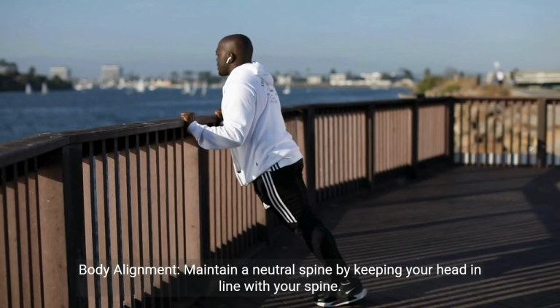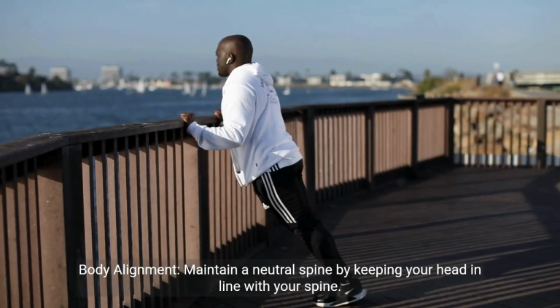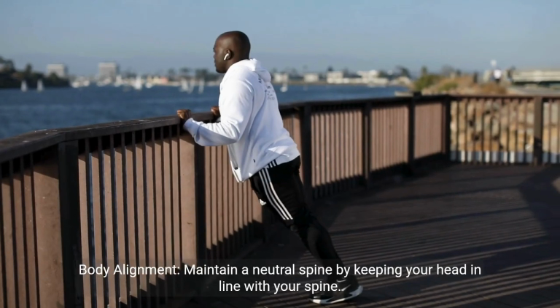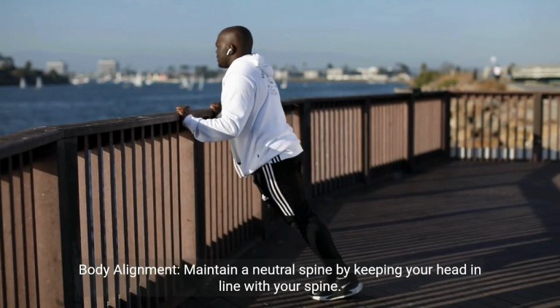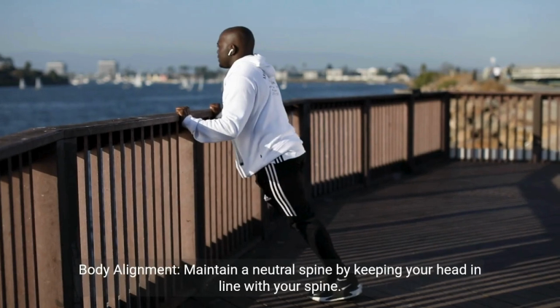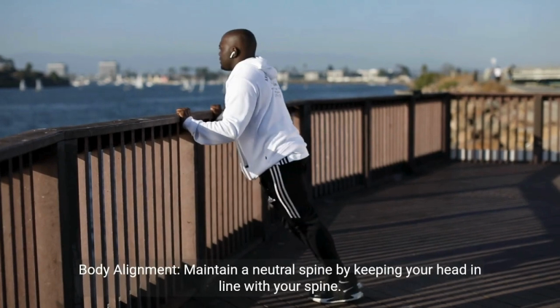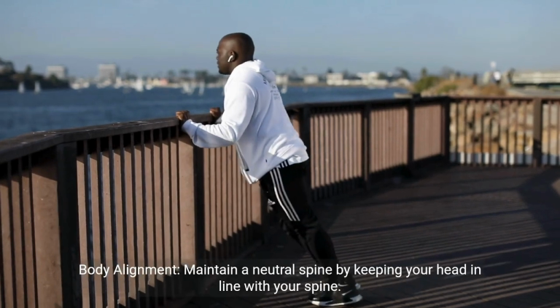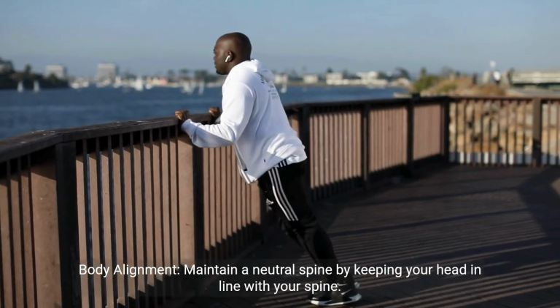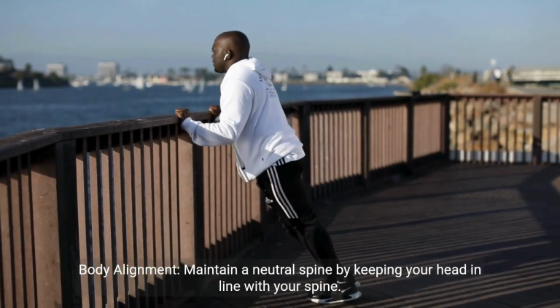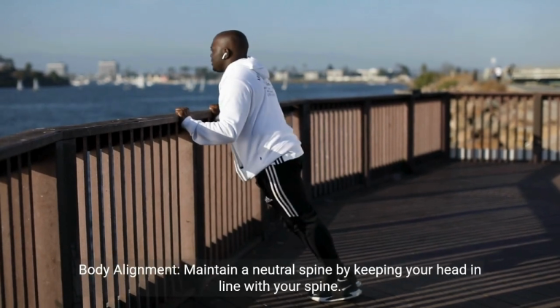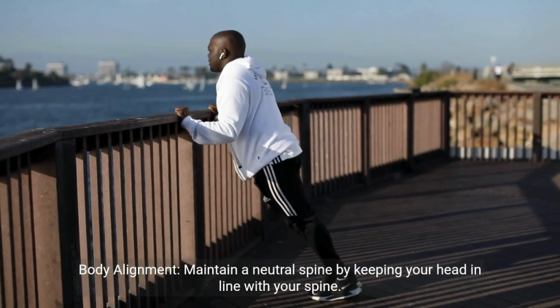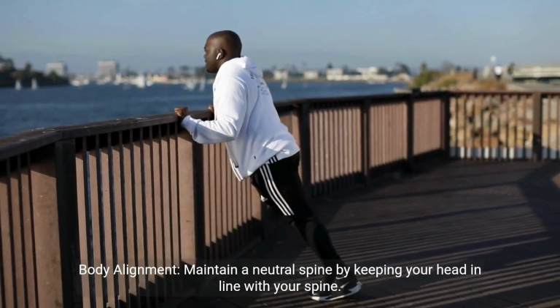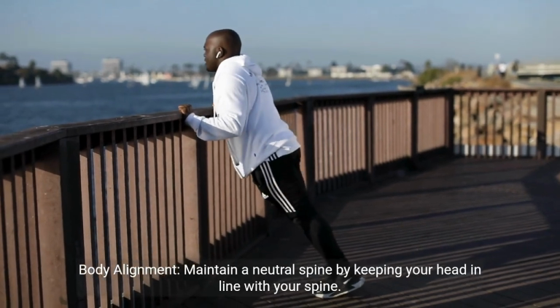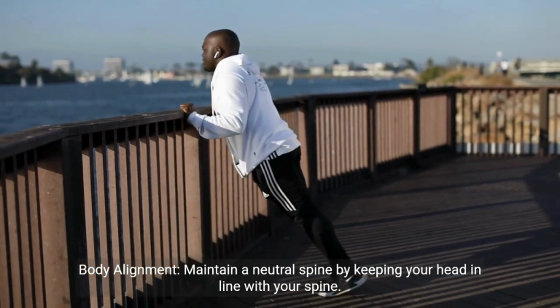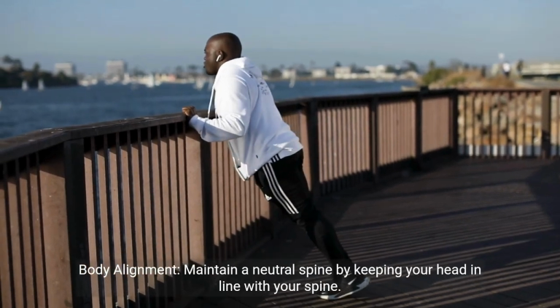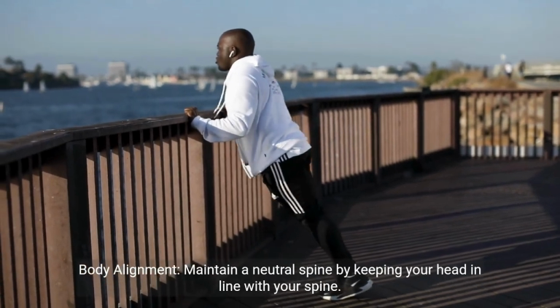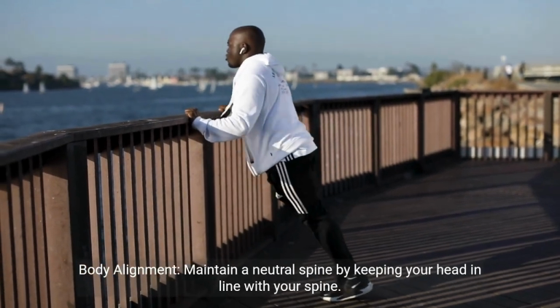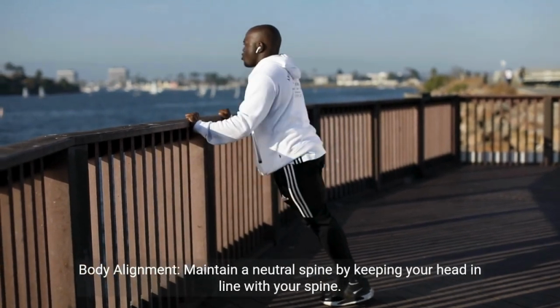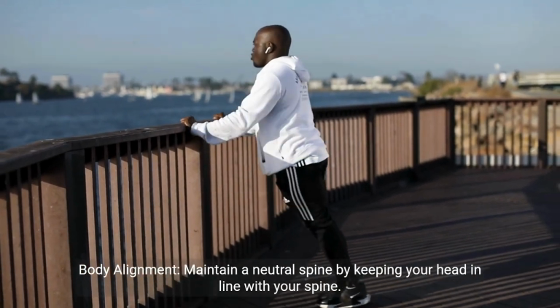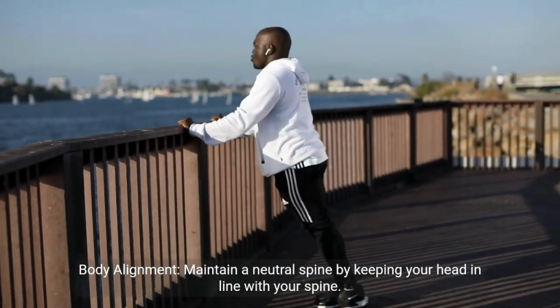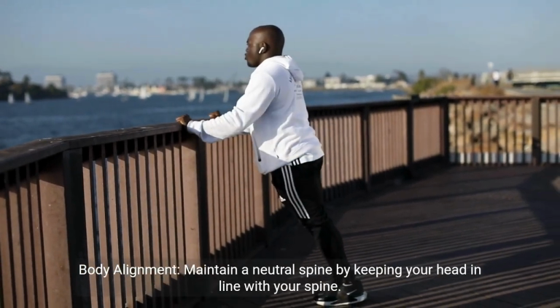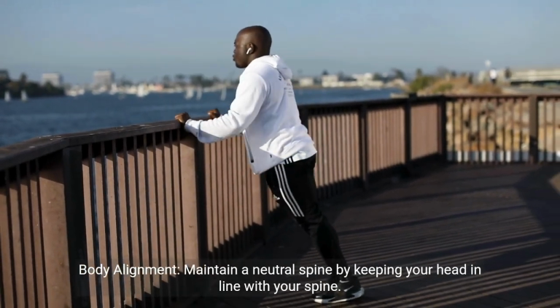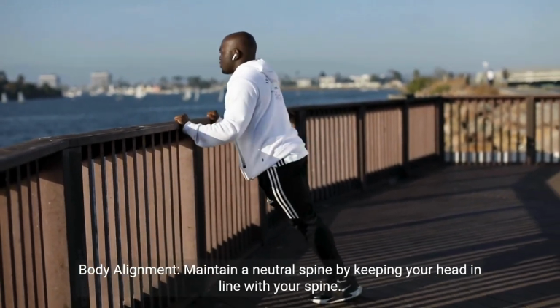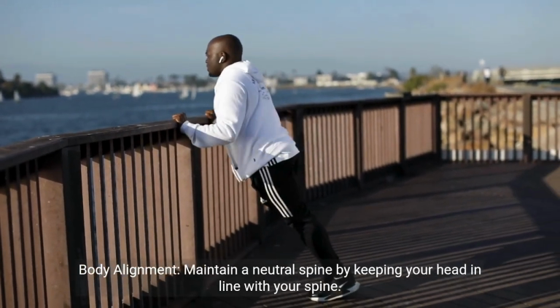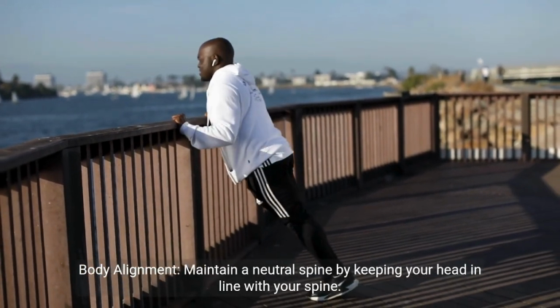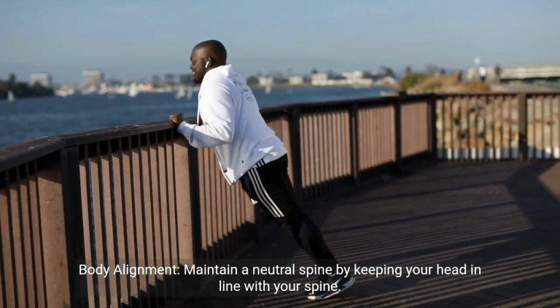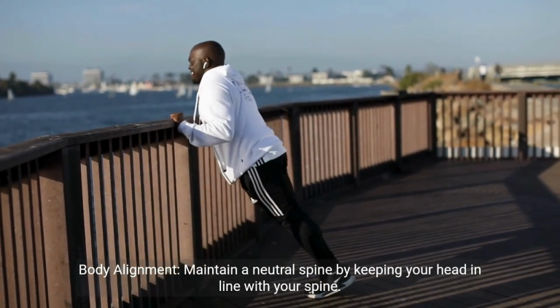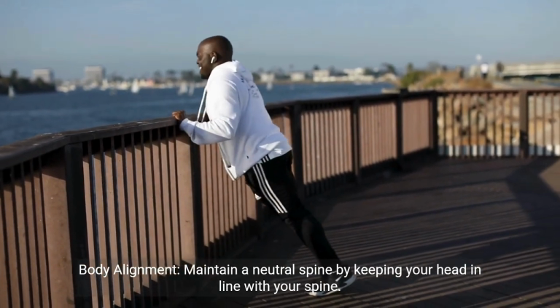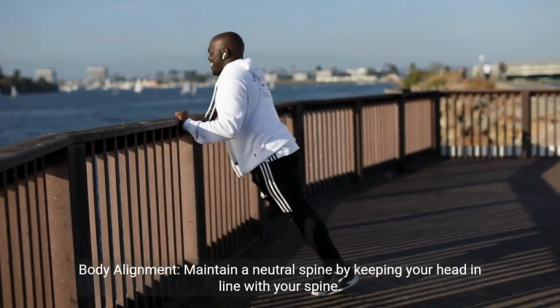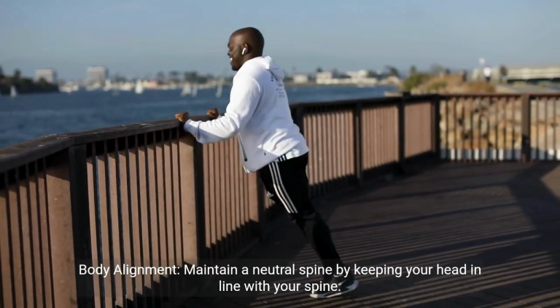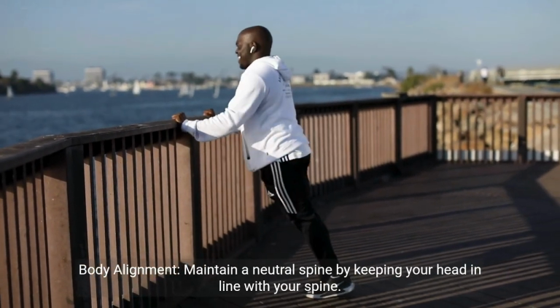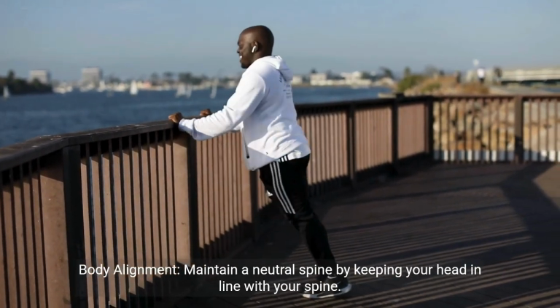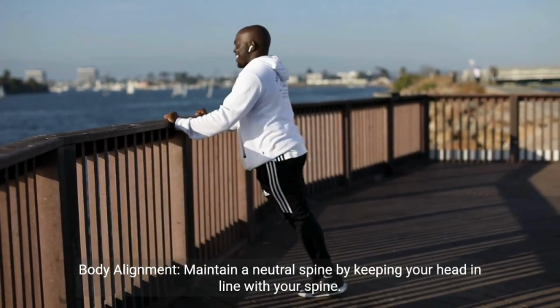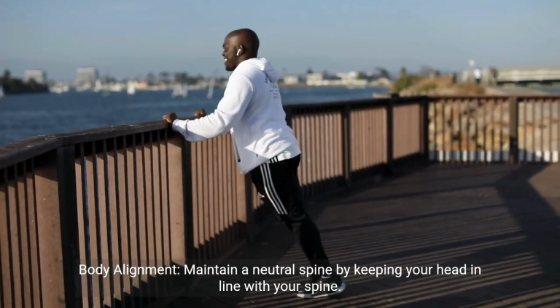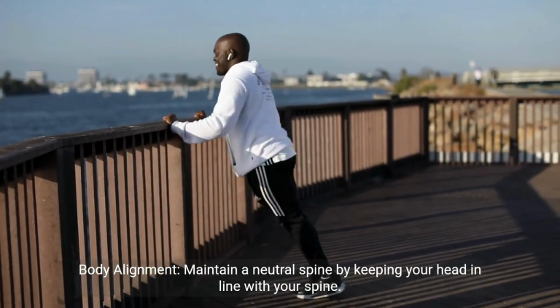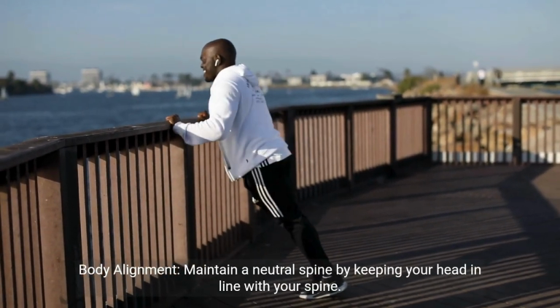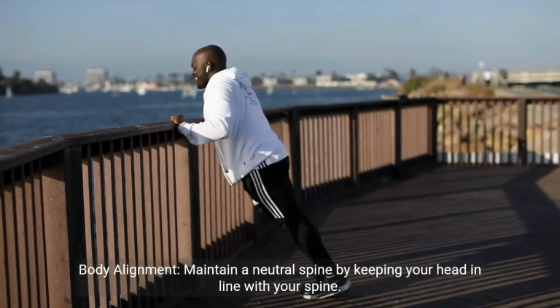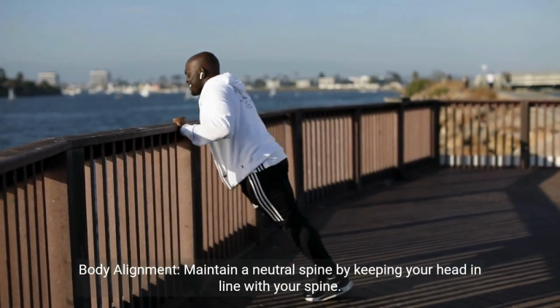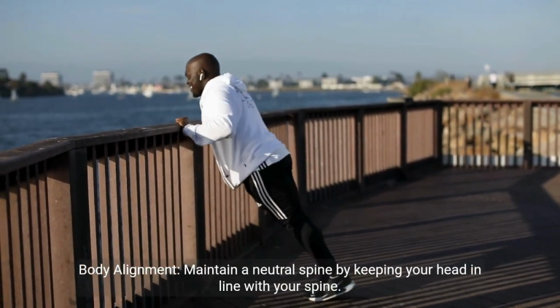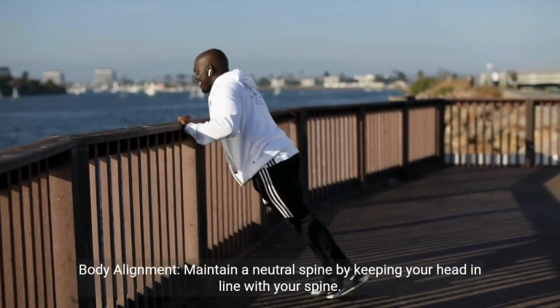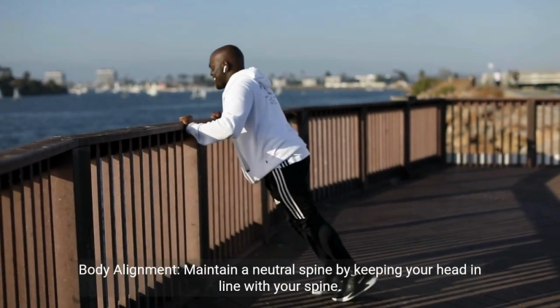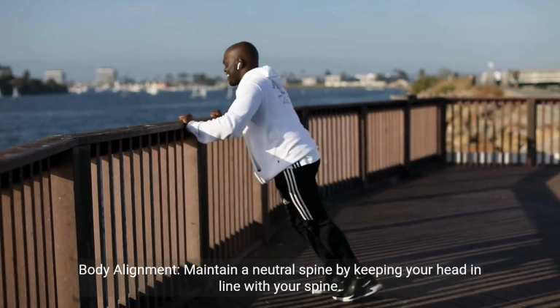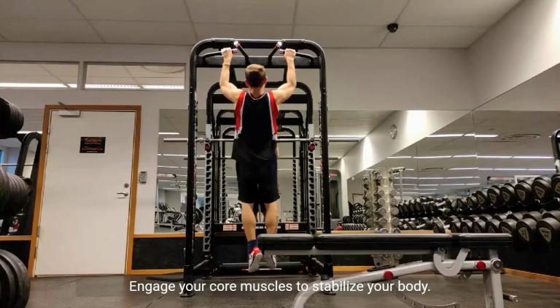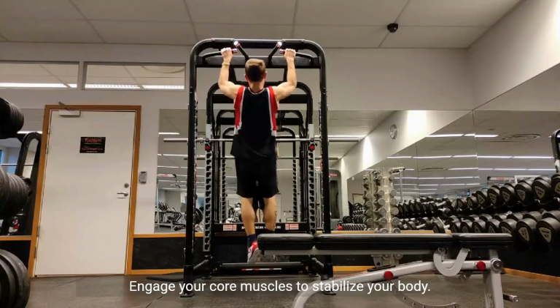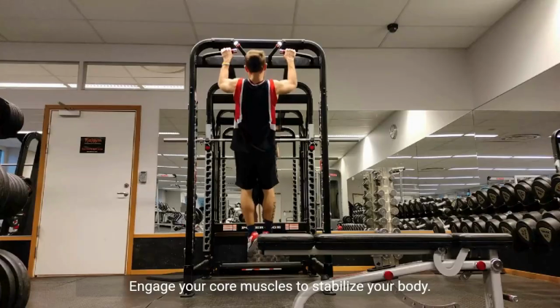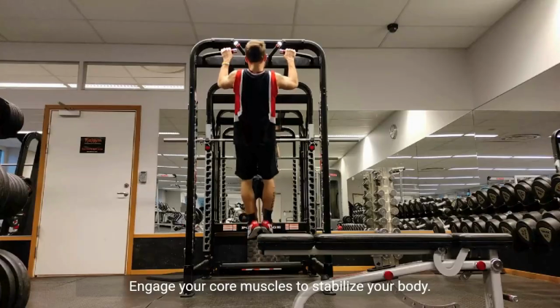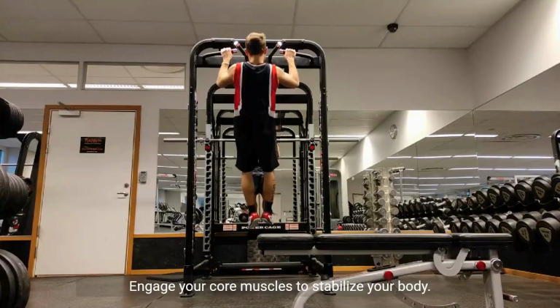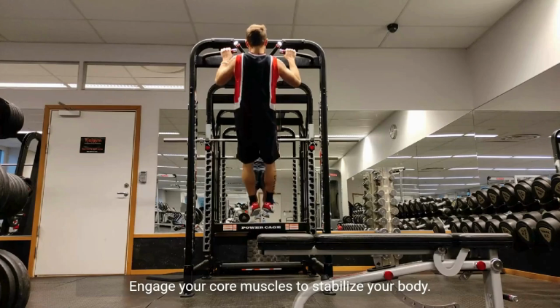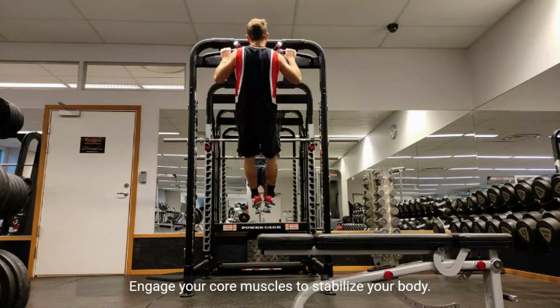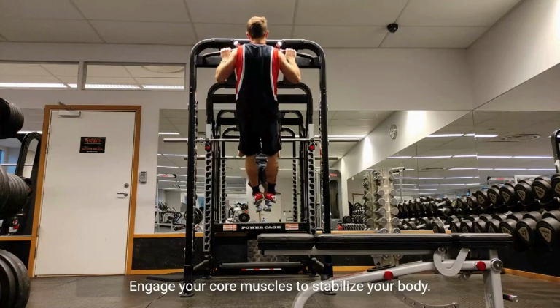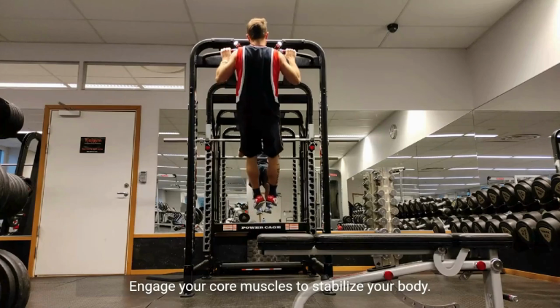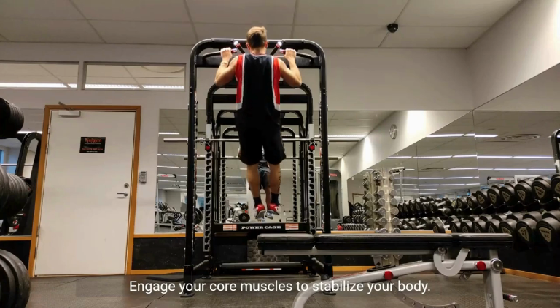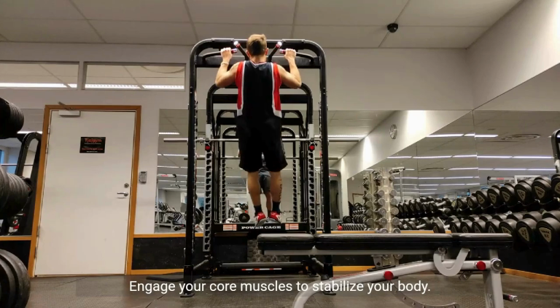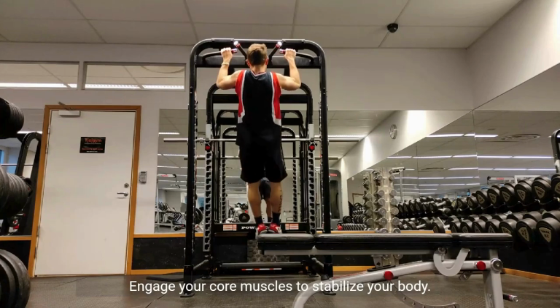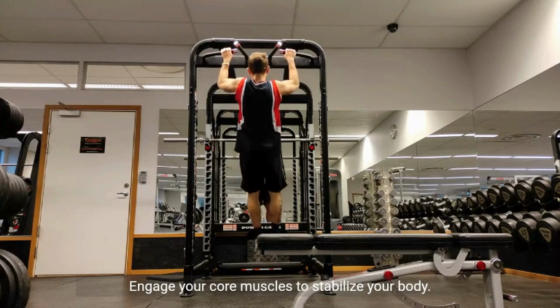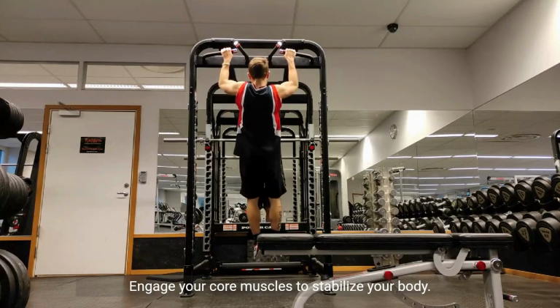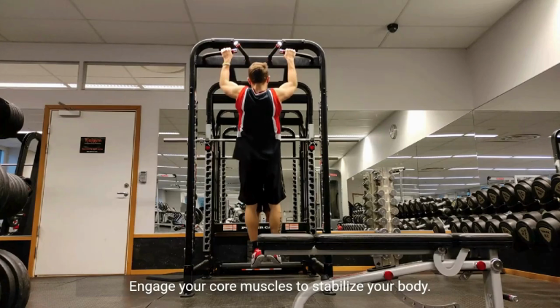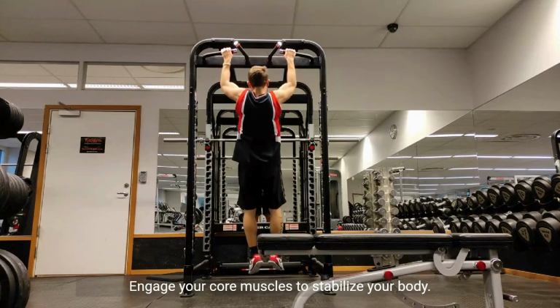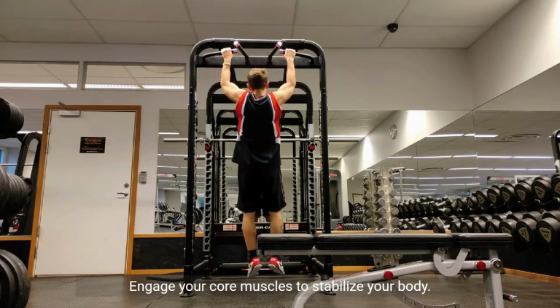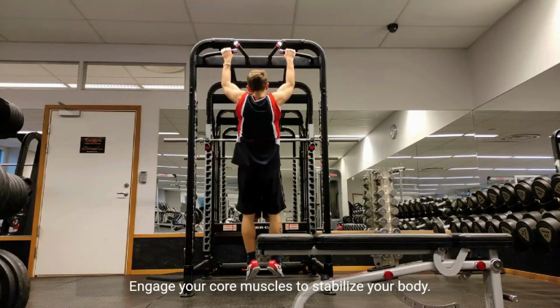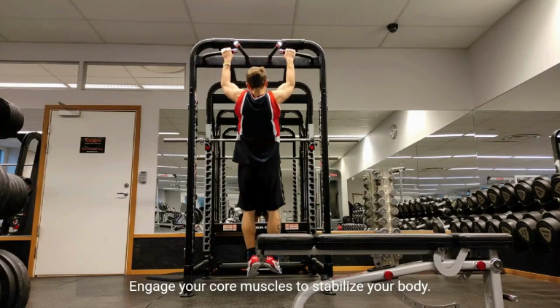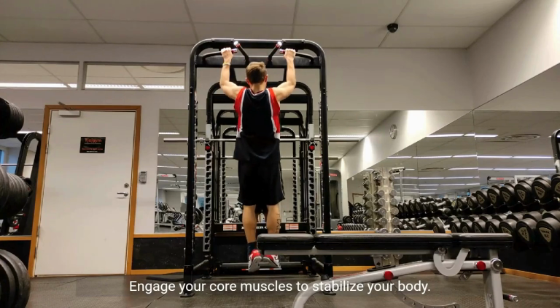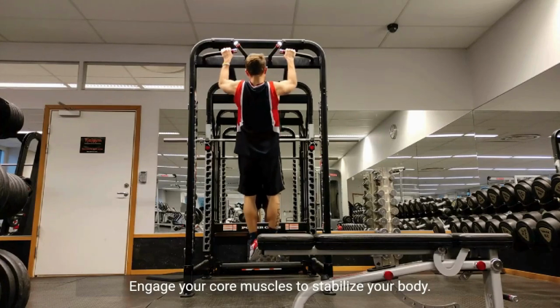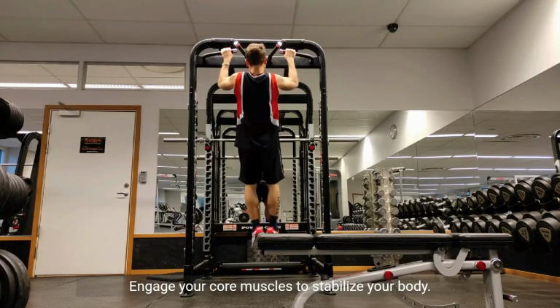Body alignment. Maintain a neutral spine by keeping your head in line with your spine. Engage your core muscles to stabilize your body.